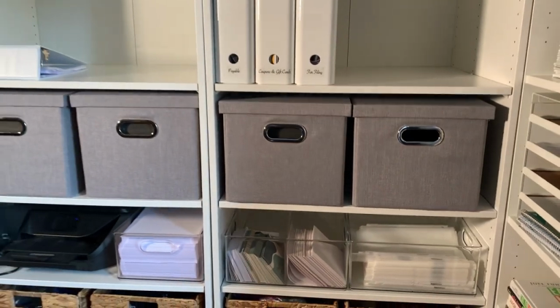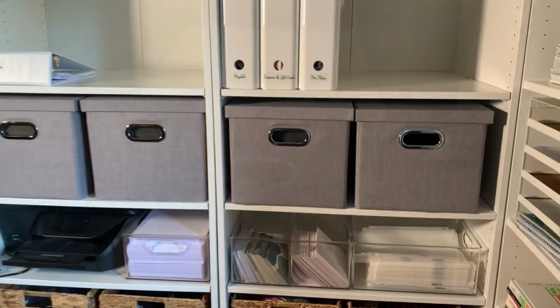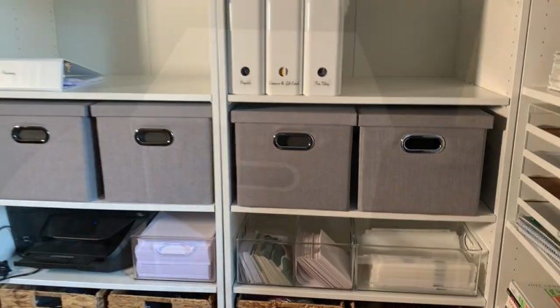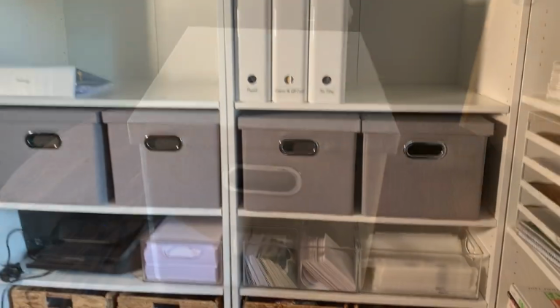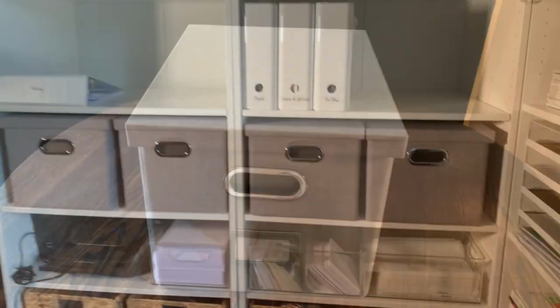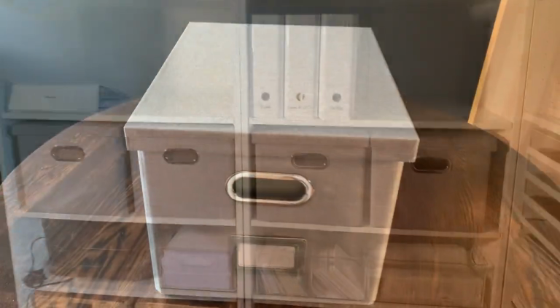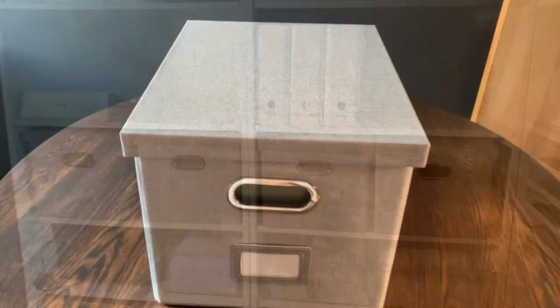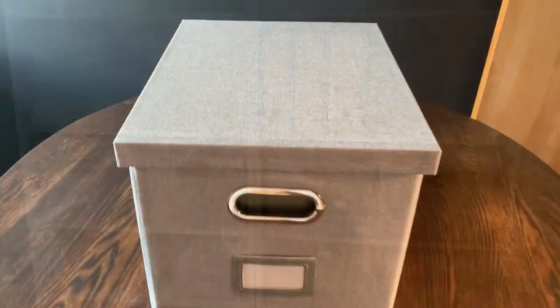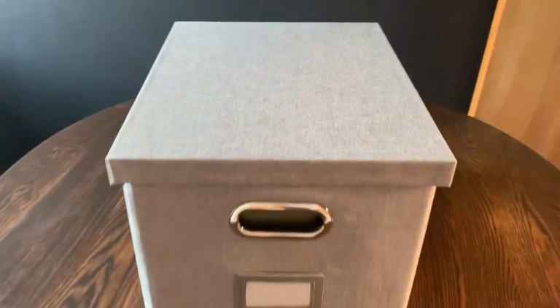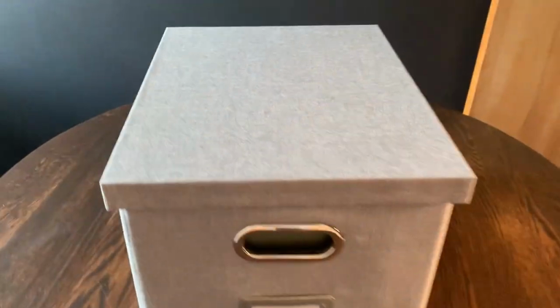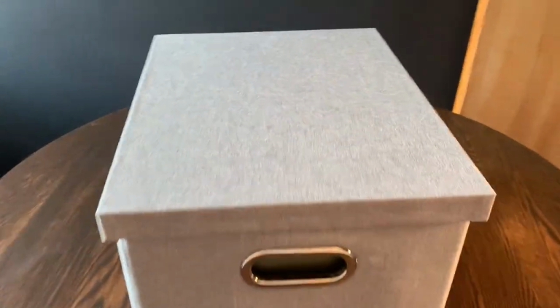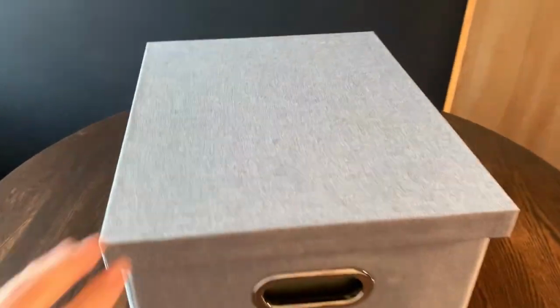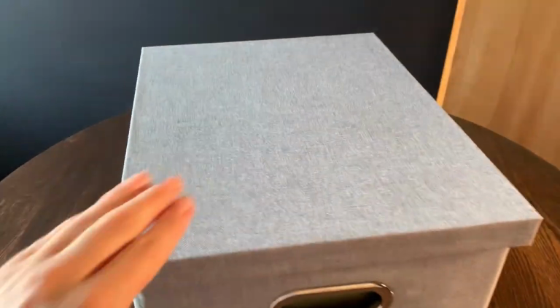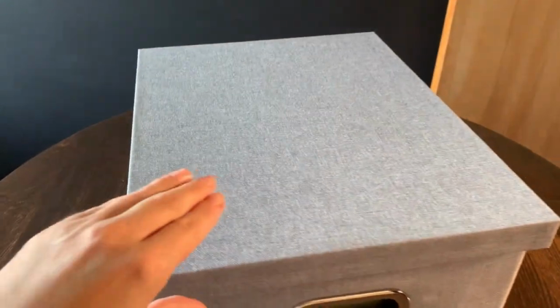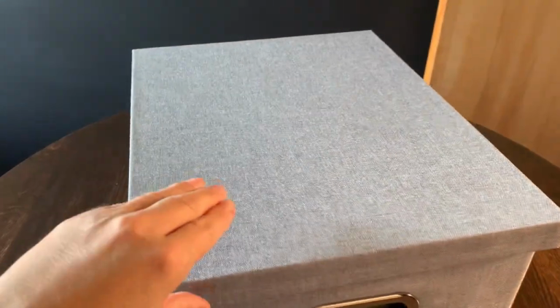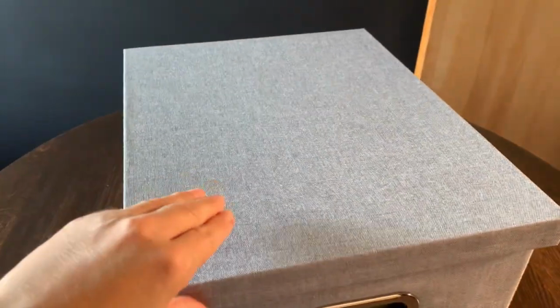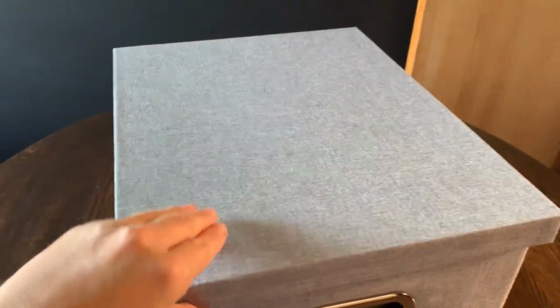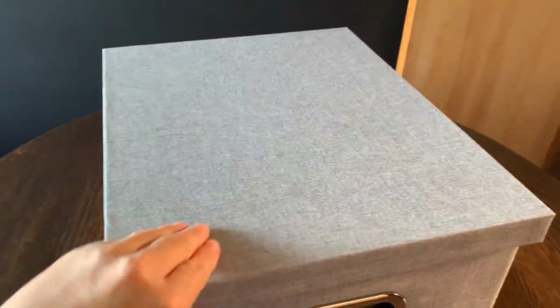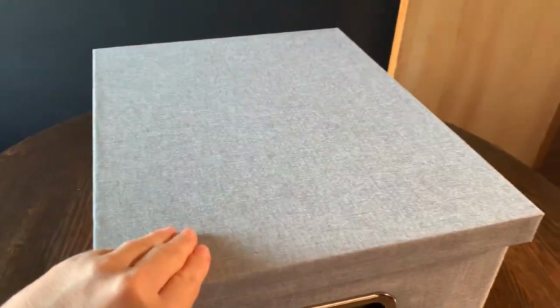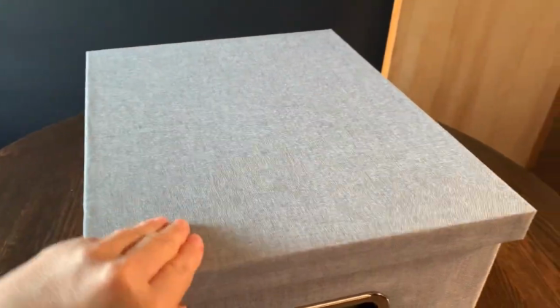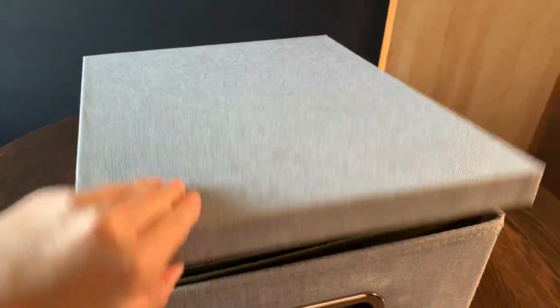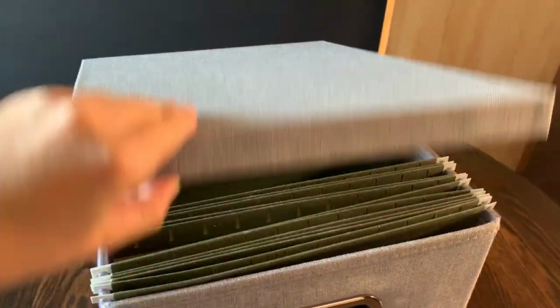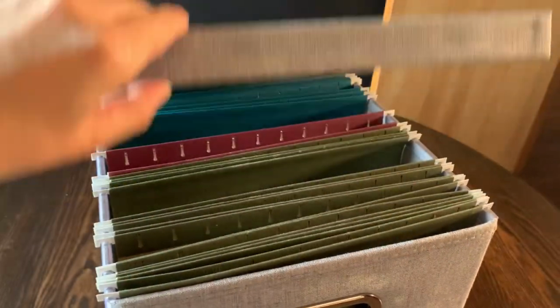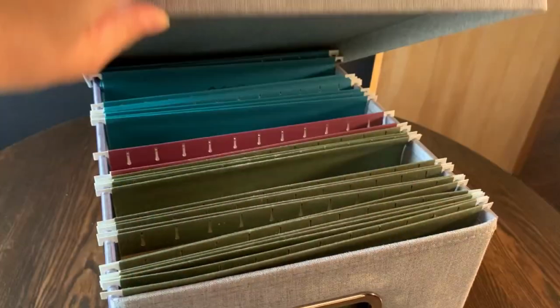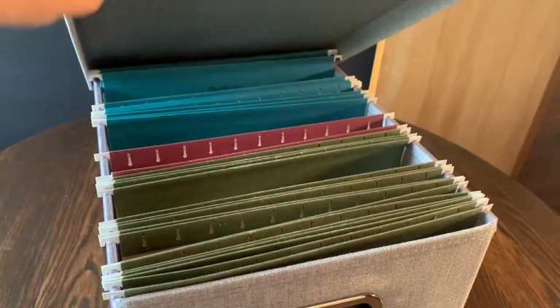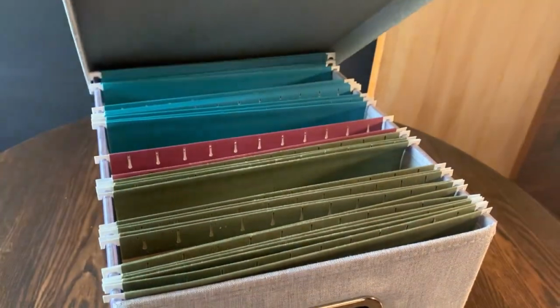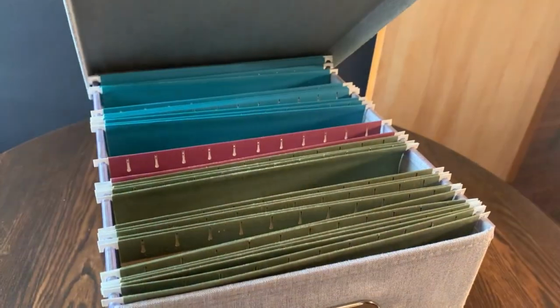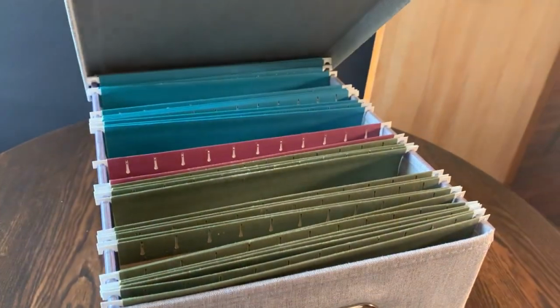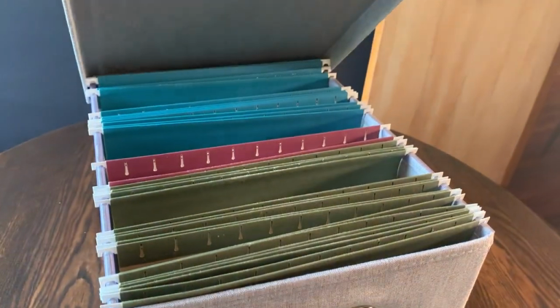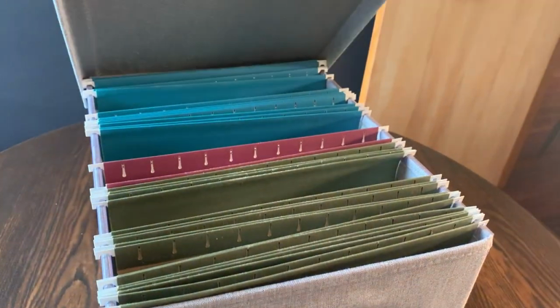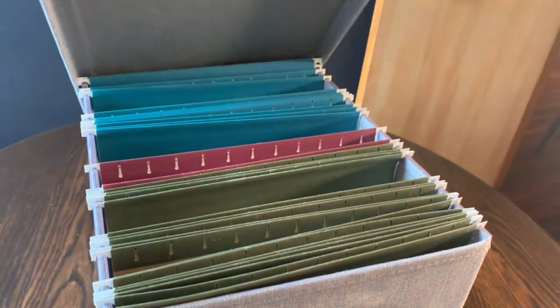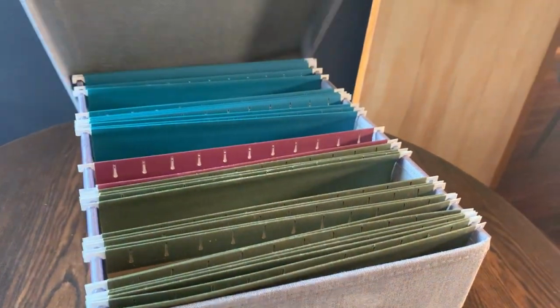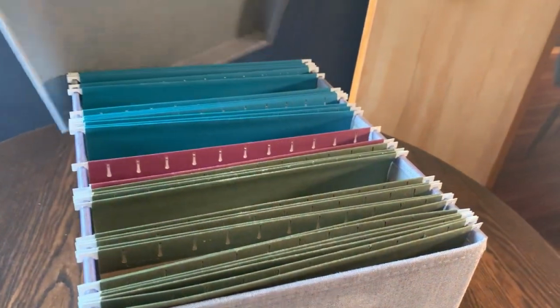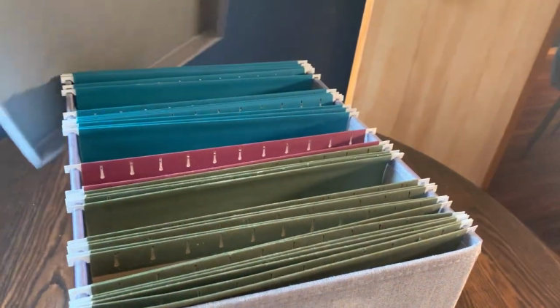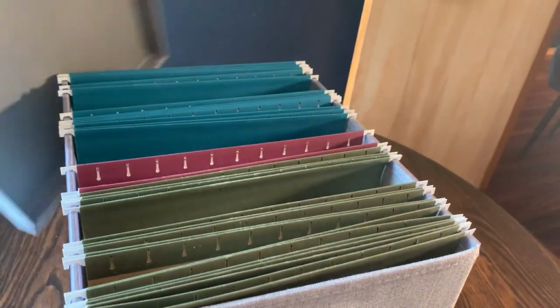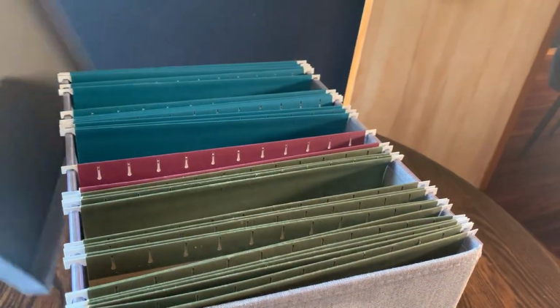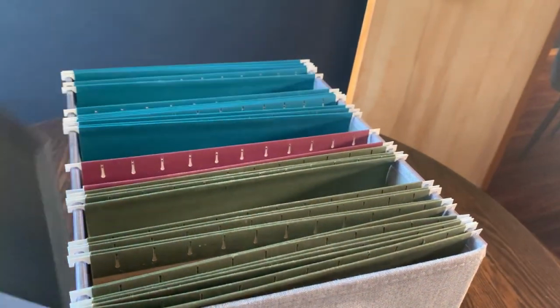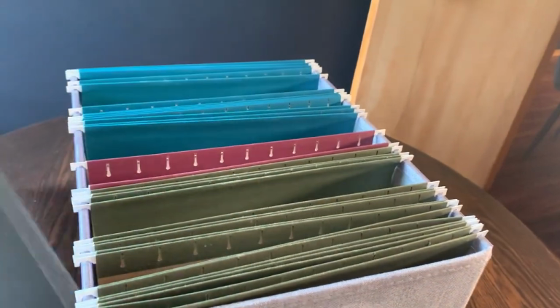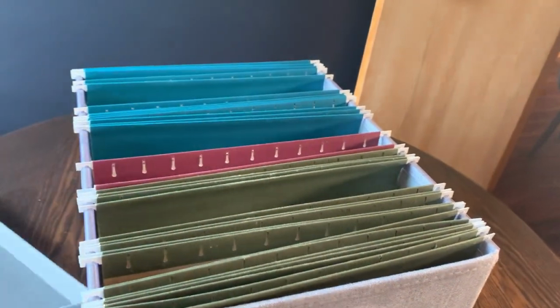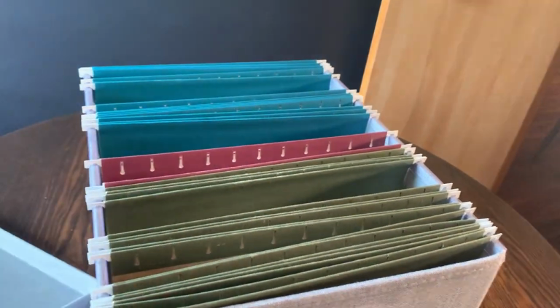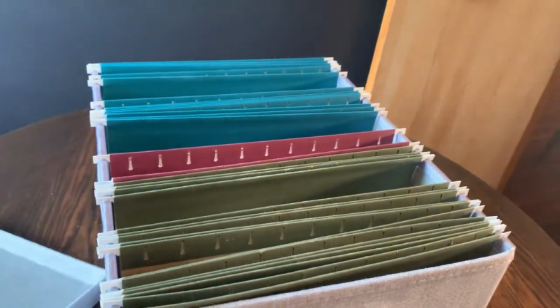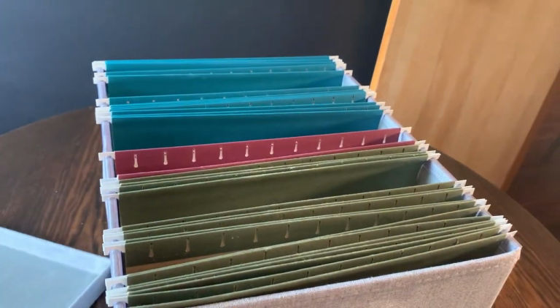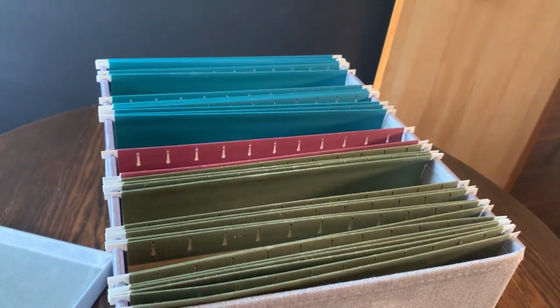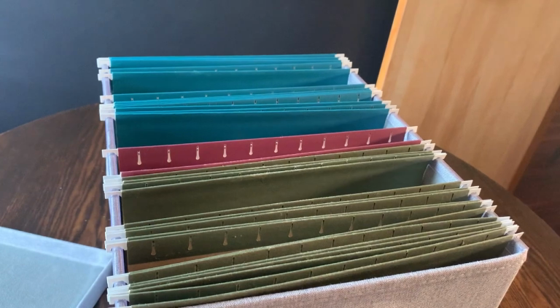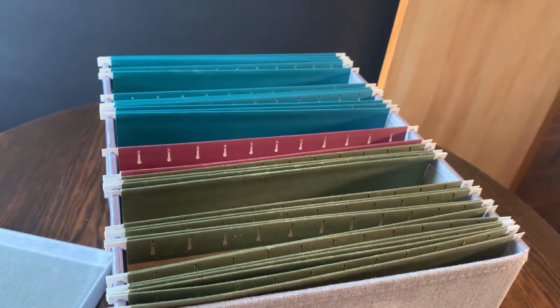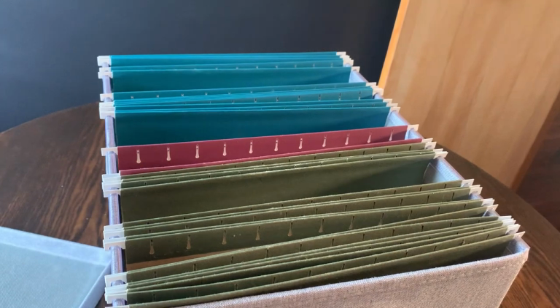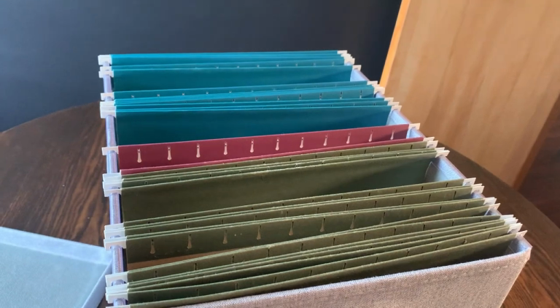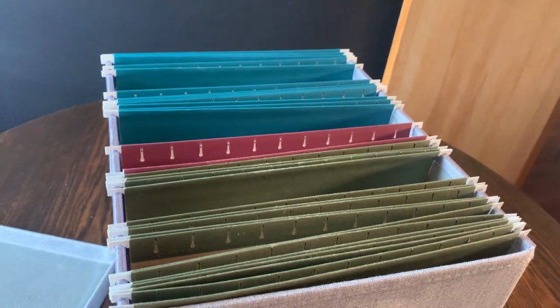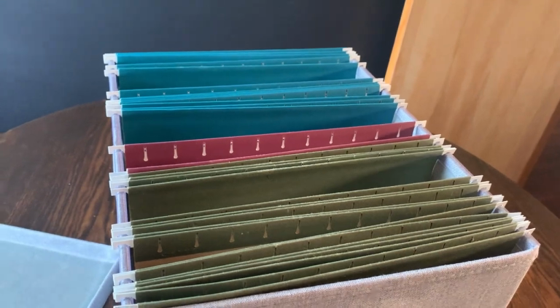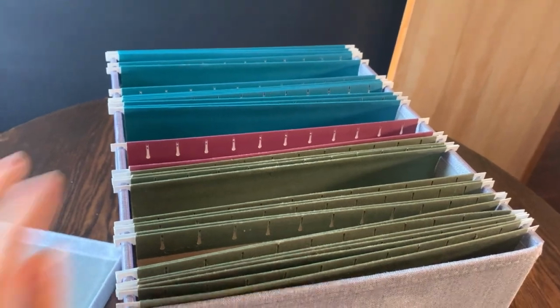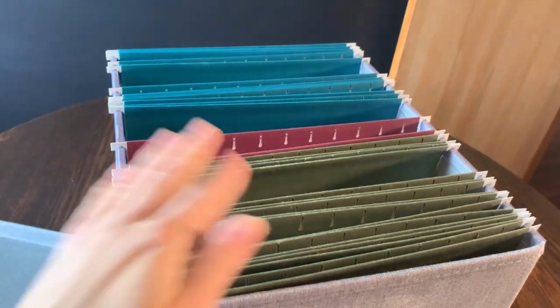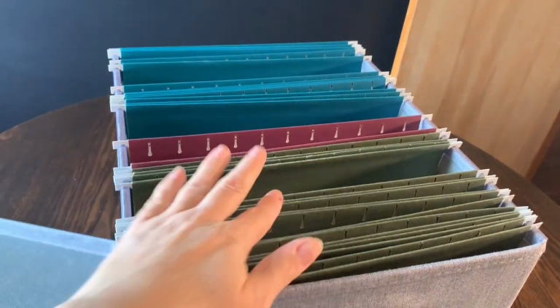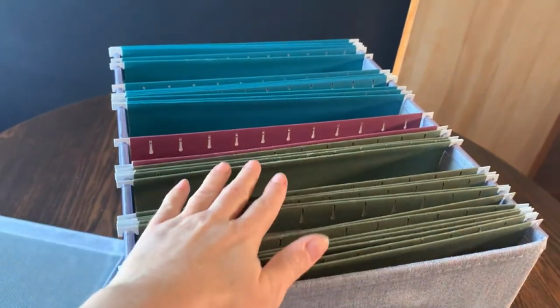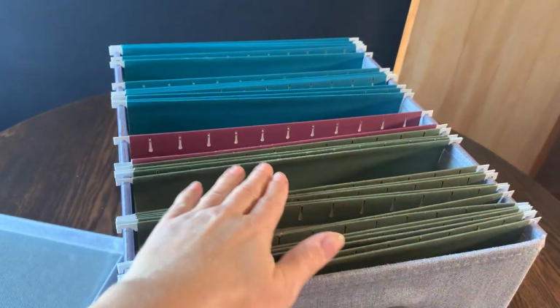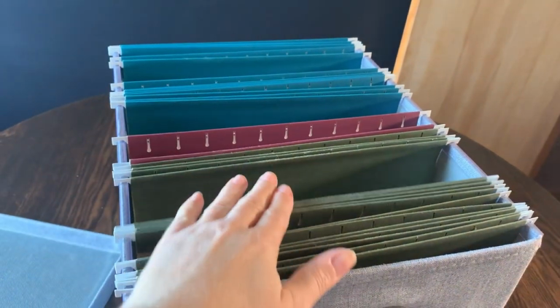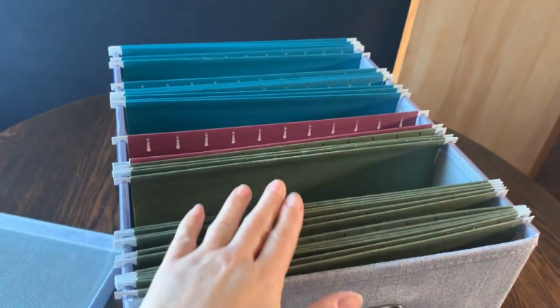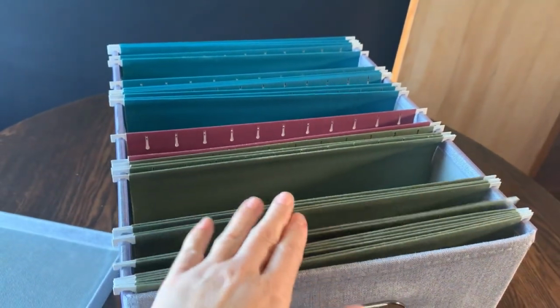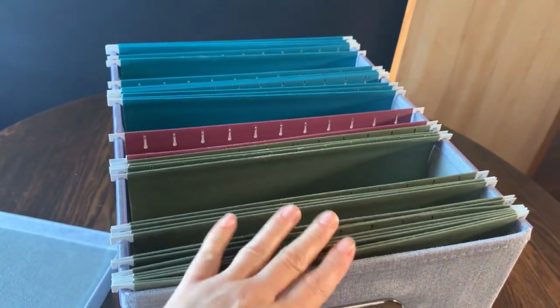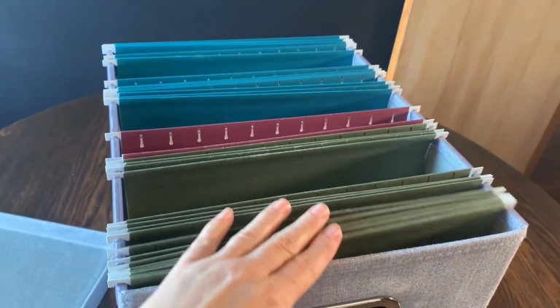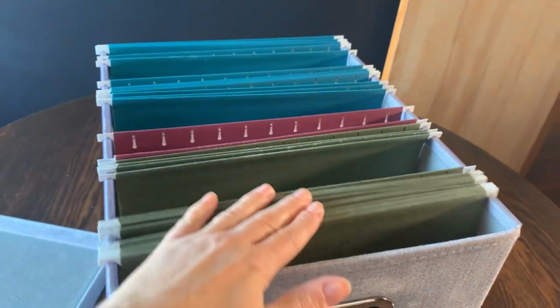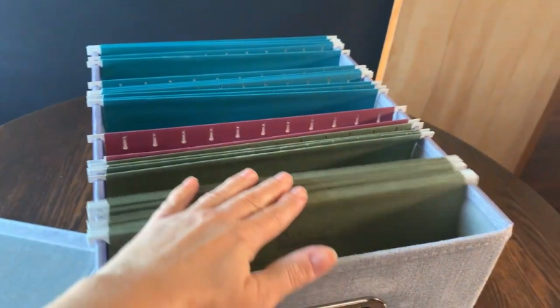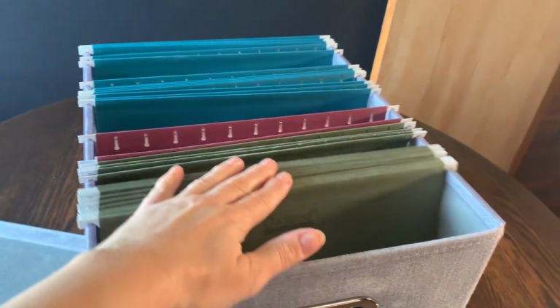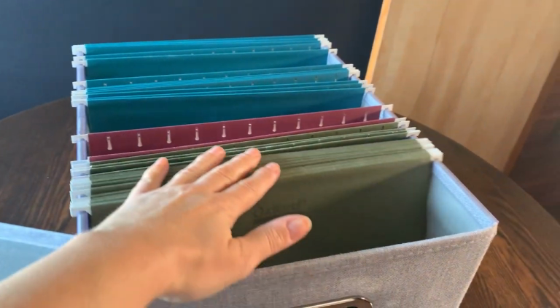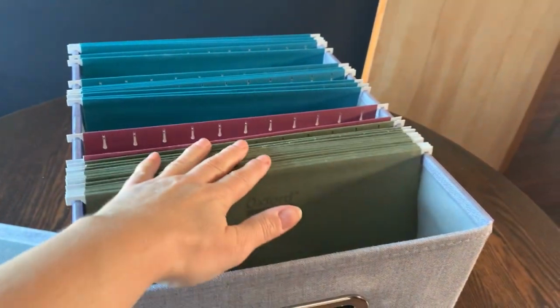In my business file box, I have about 50 file folders that are well filled, just to give you an idea of how much they fit.